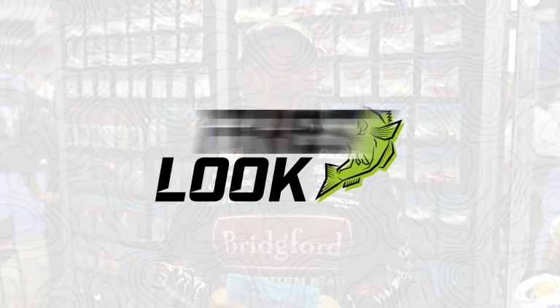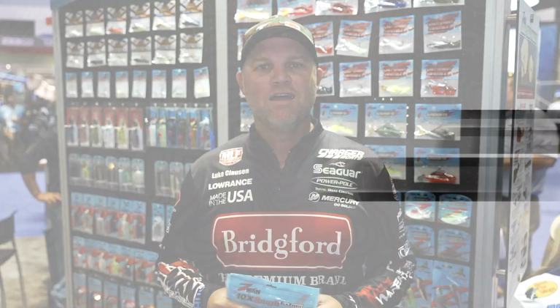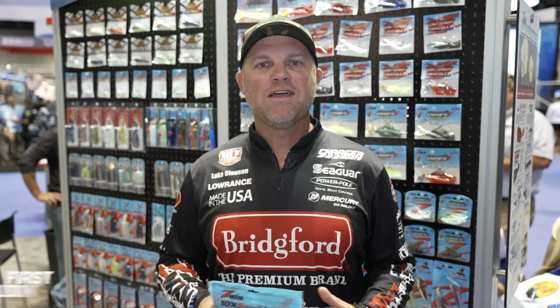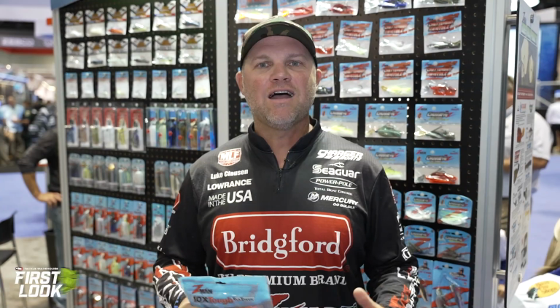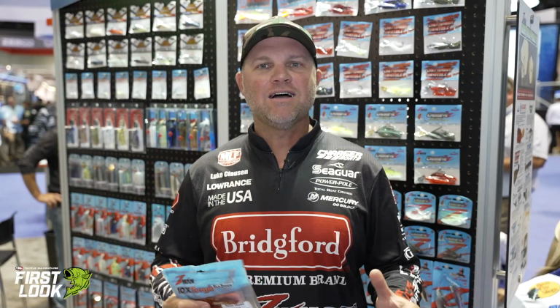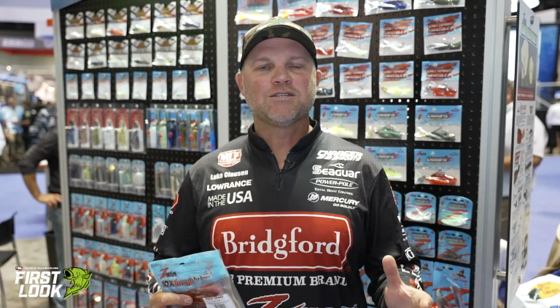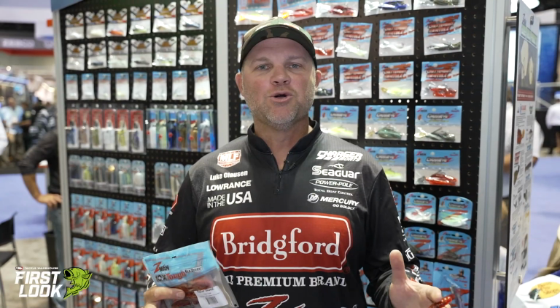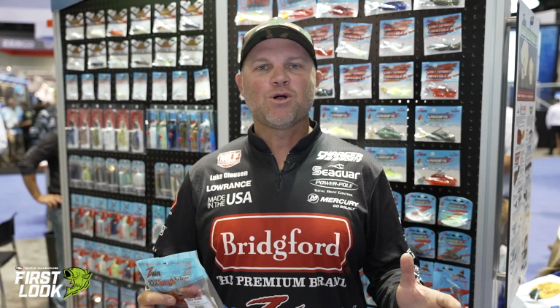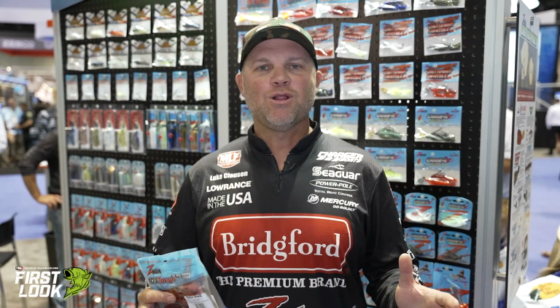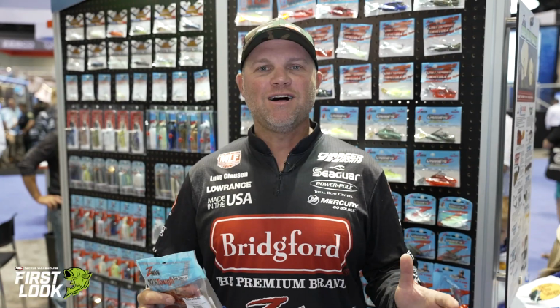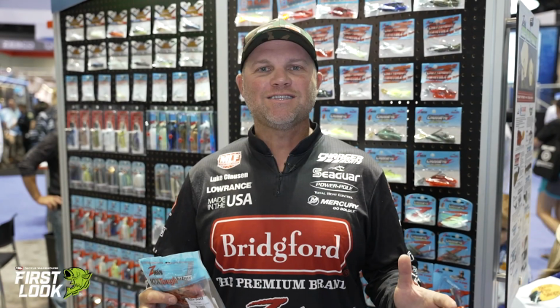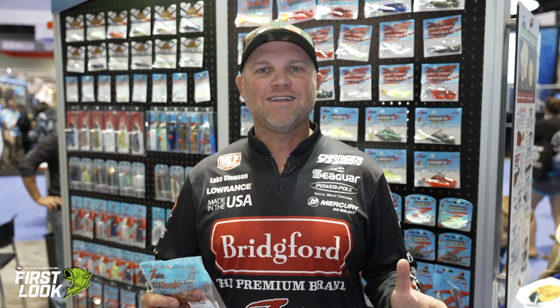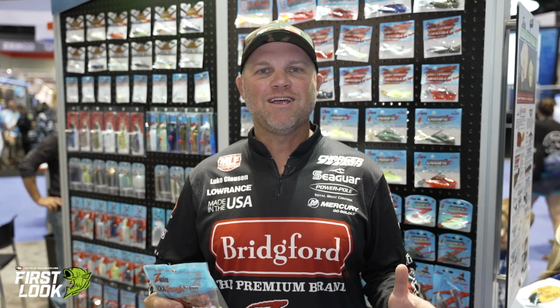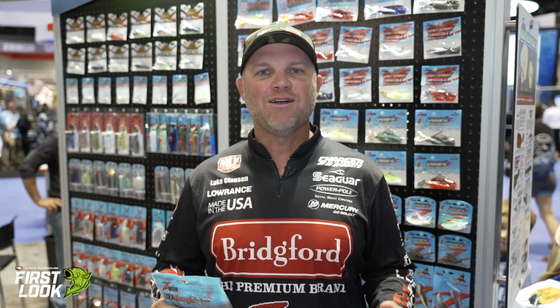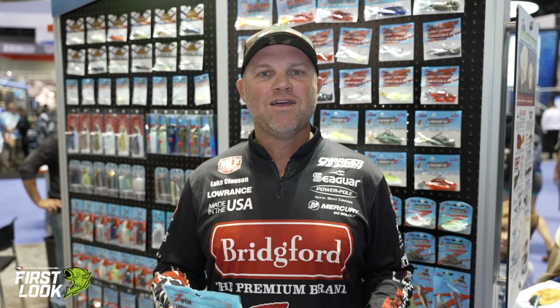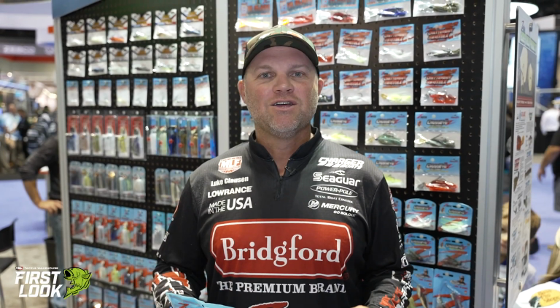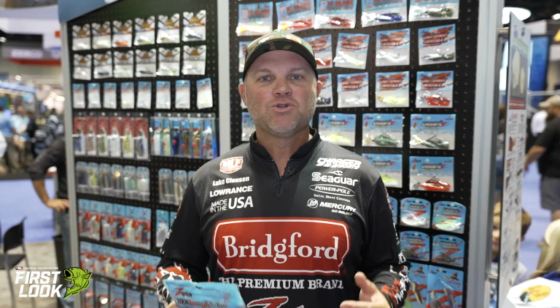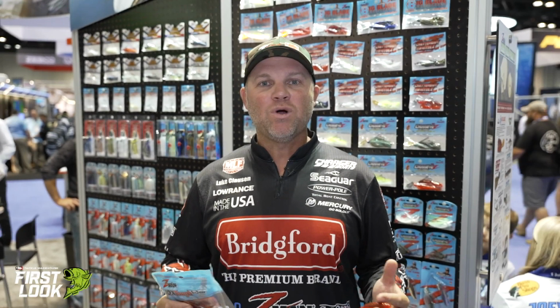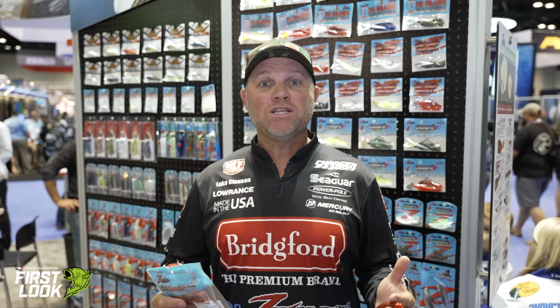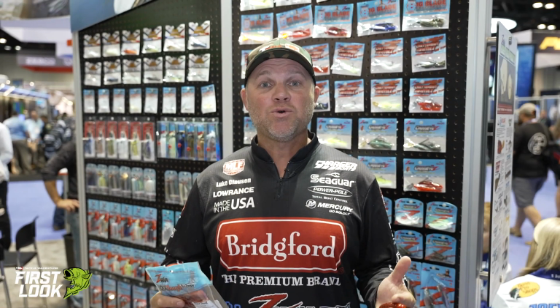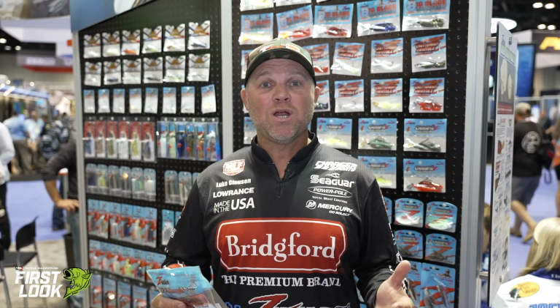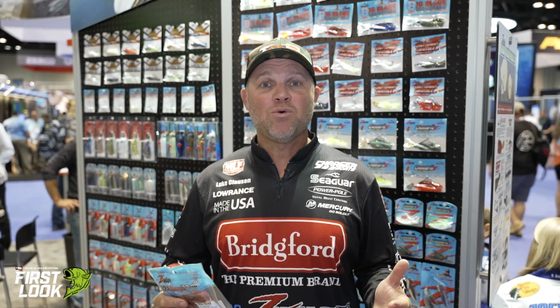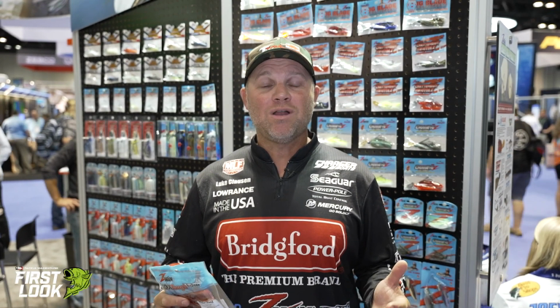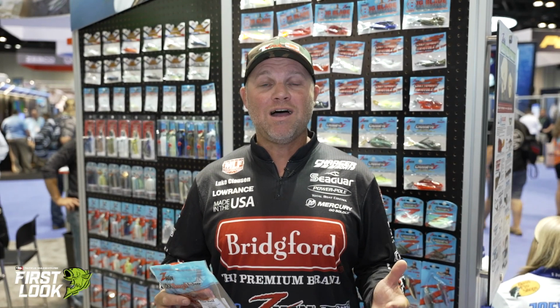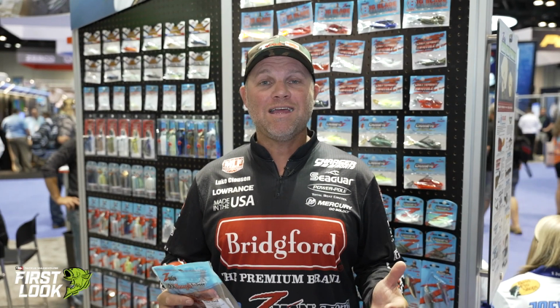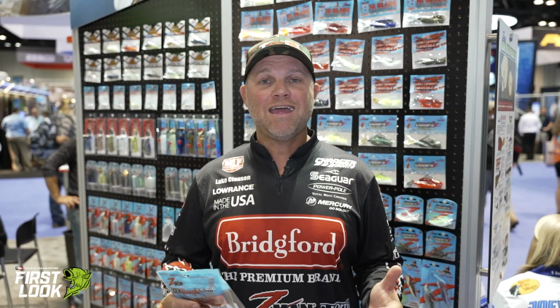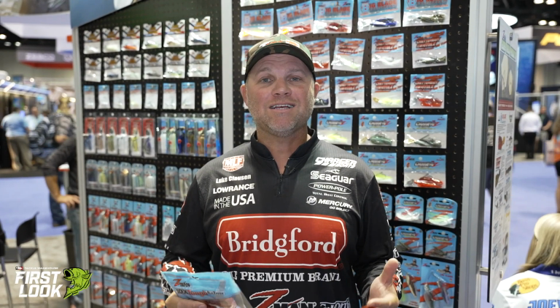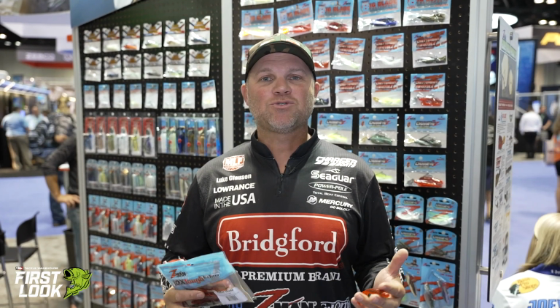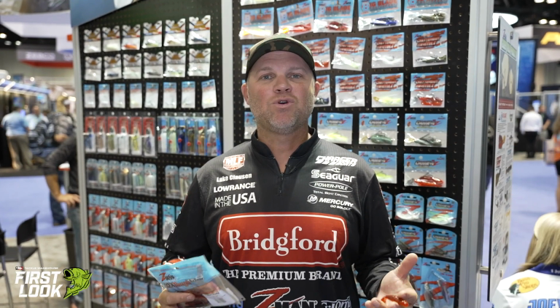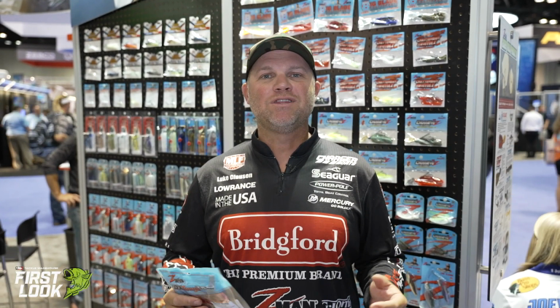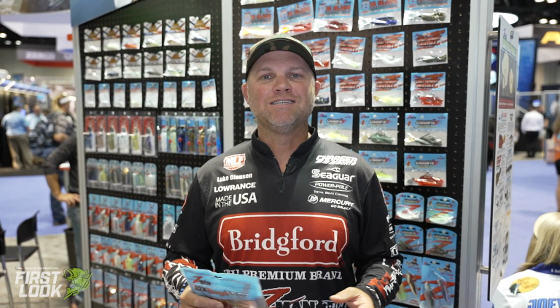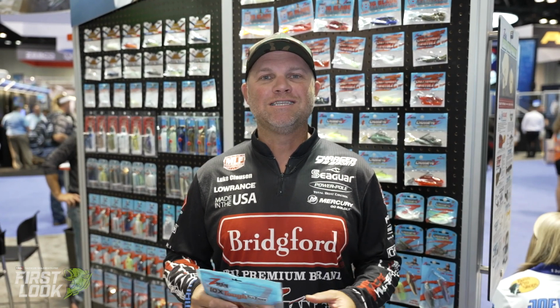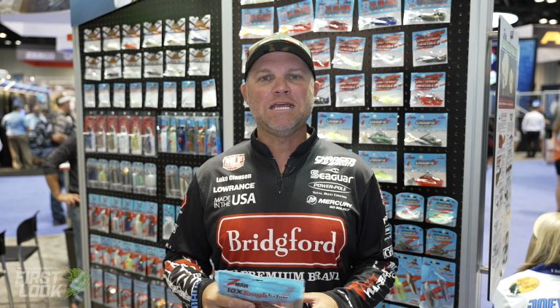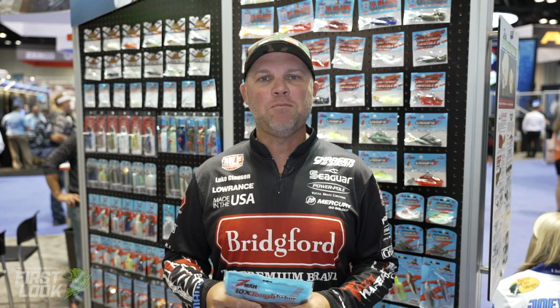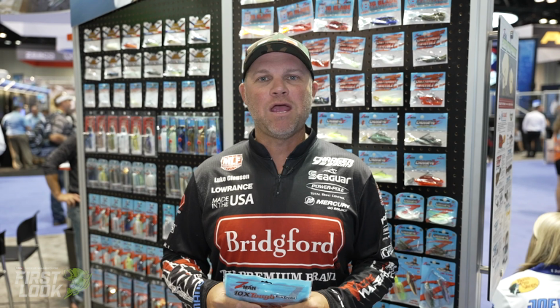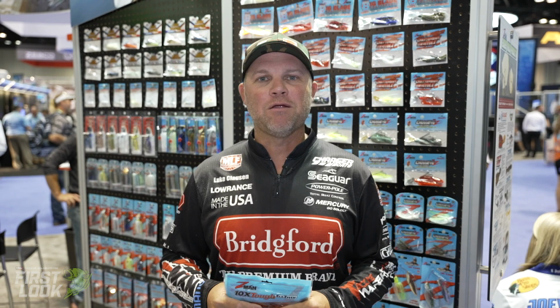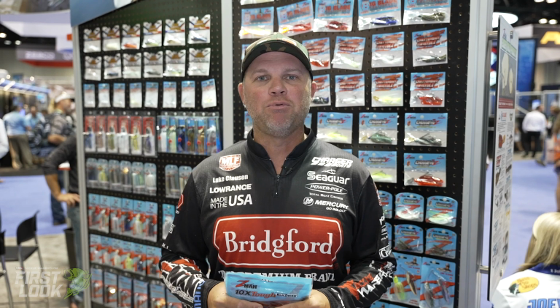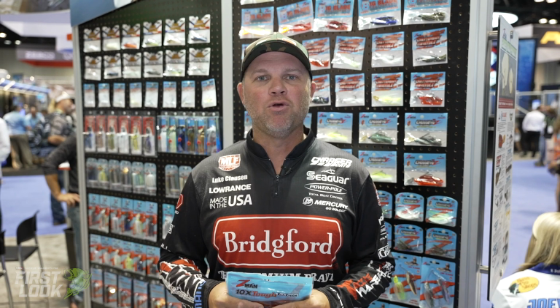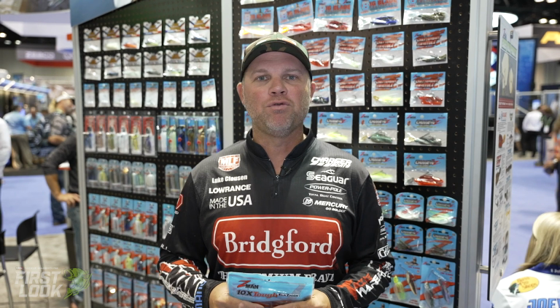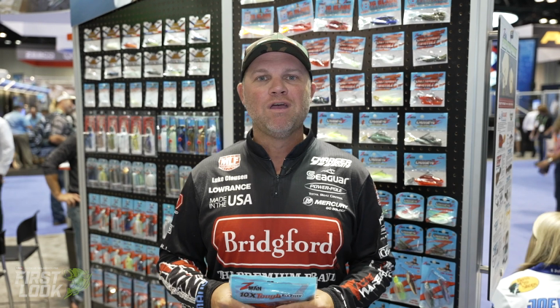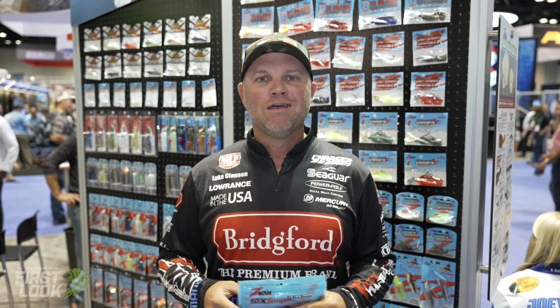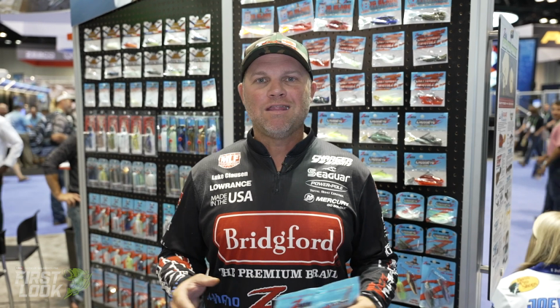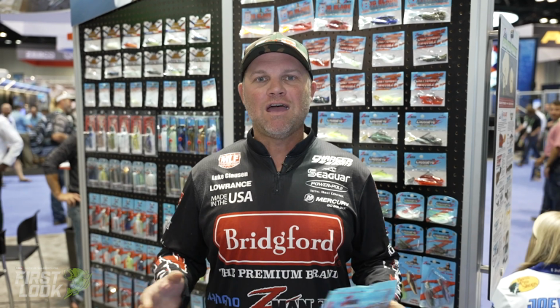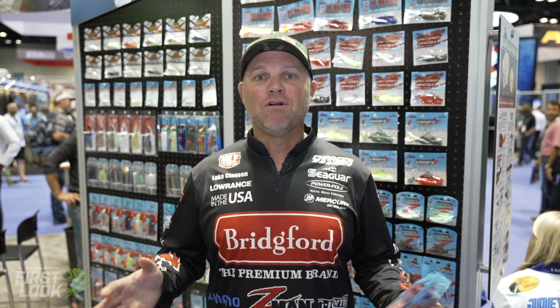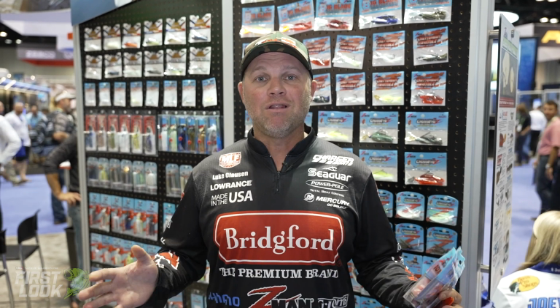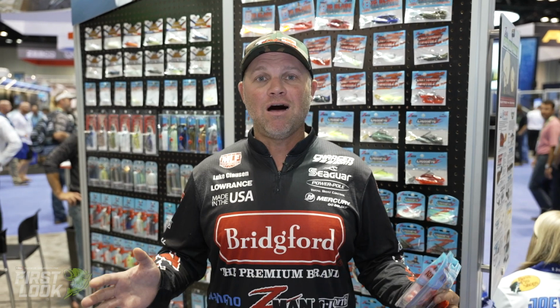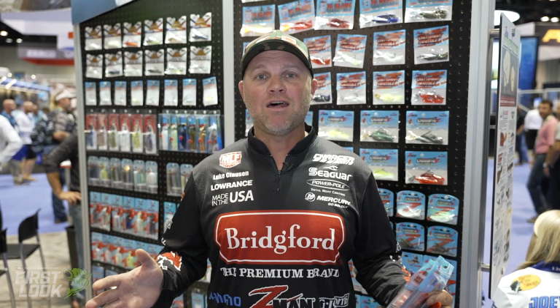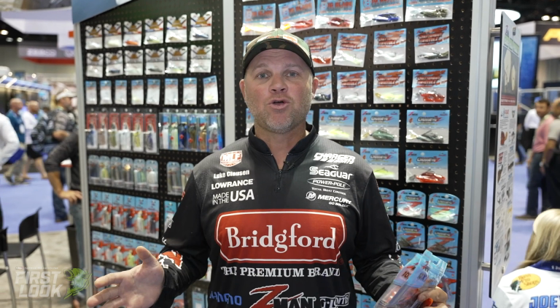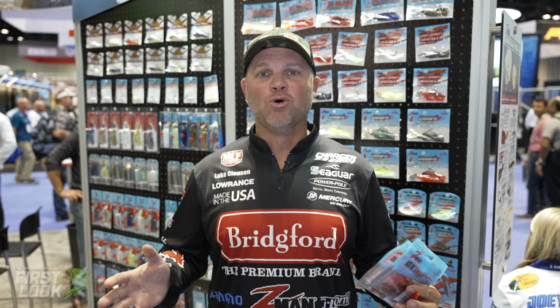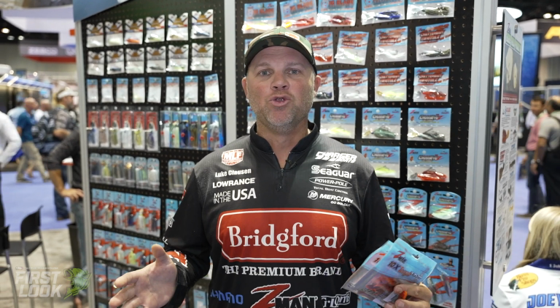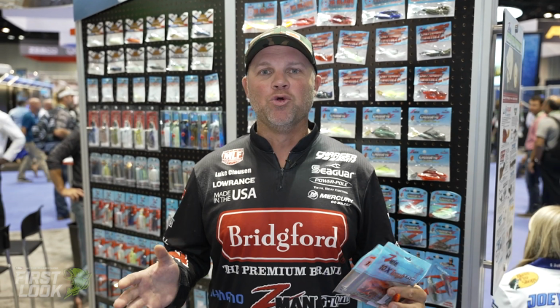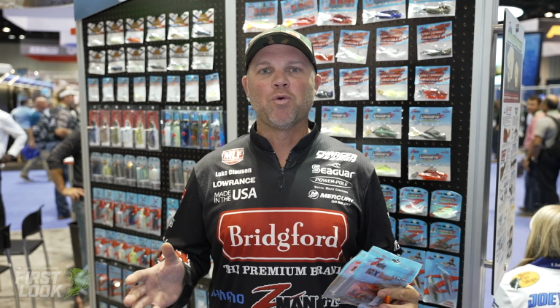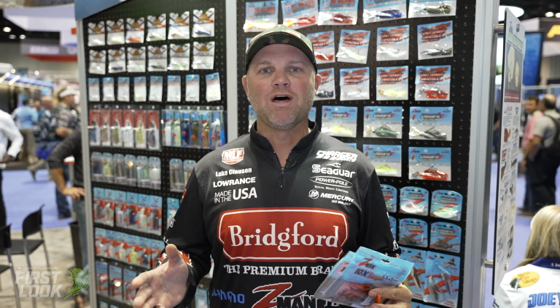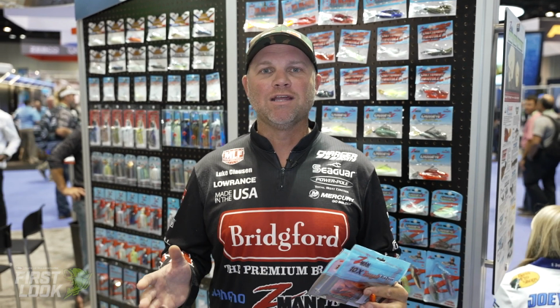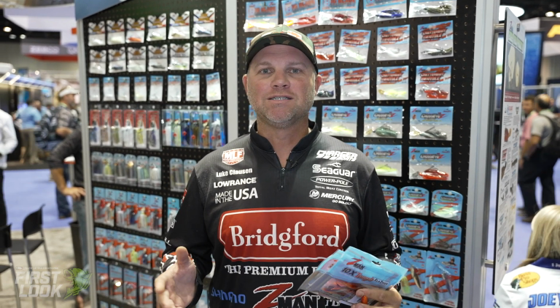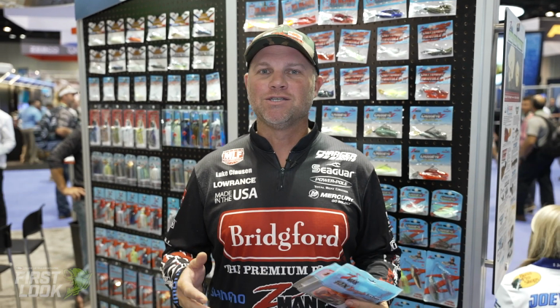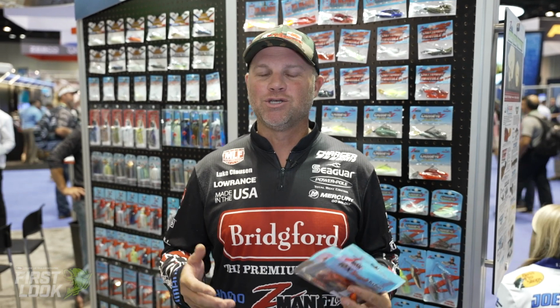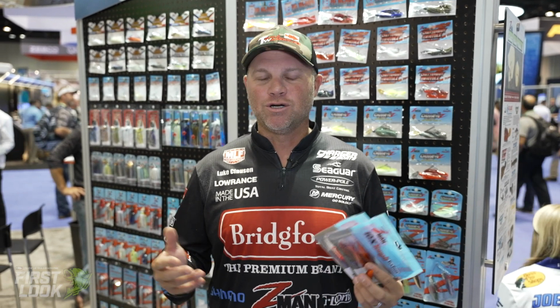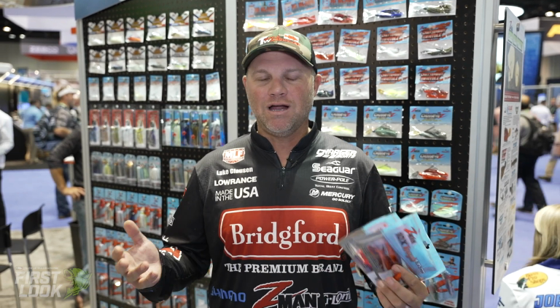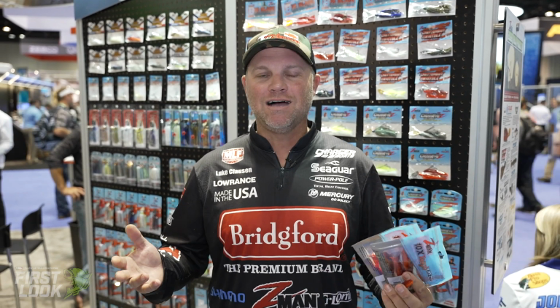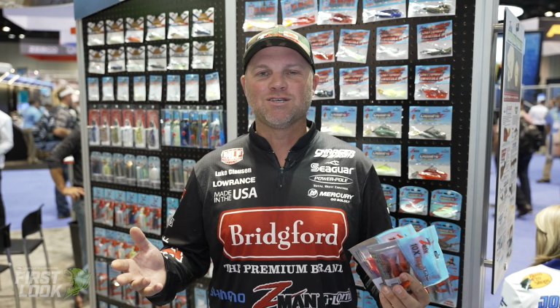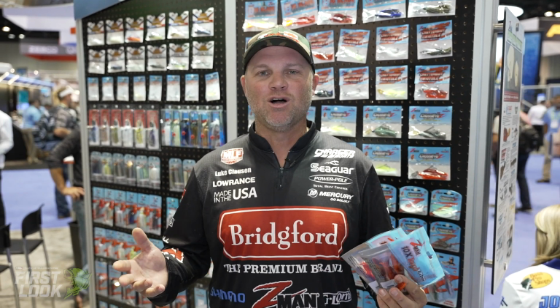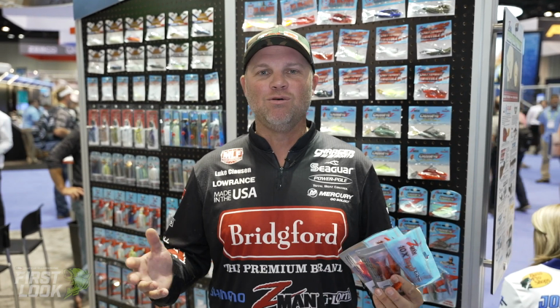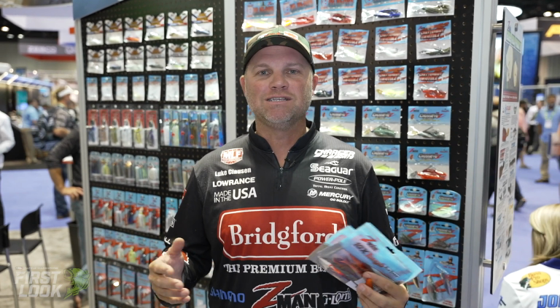Hey guys, Luke Clausen here. 2021 iCast. We're at the Z-Man booth, and they have a lot of cool new products this year, as always.